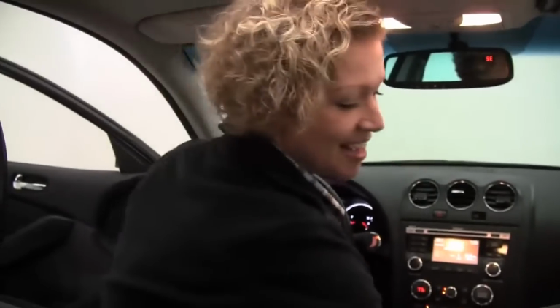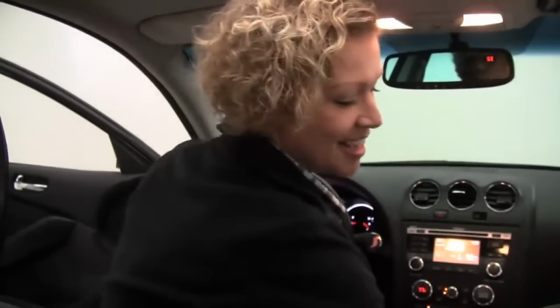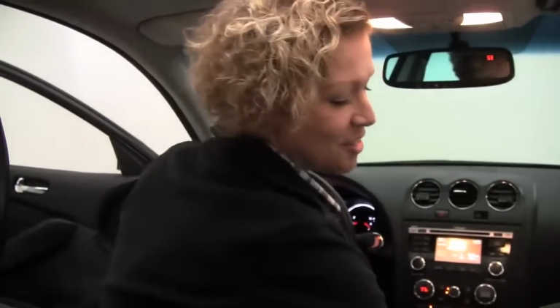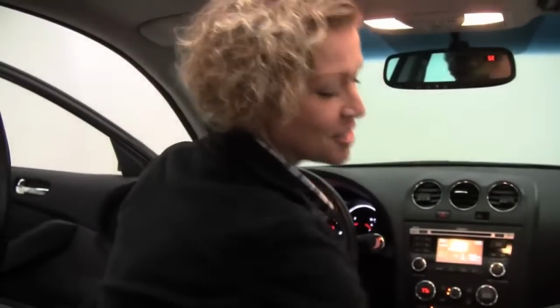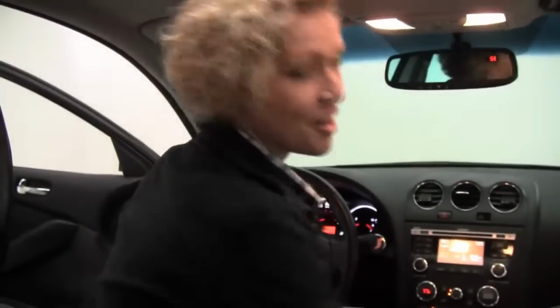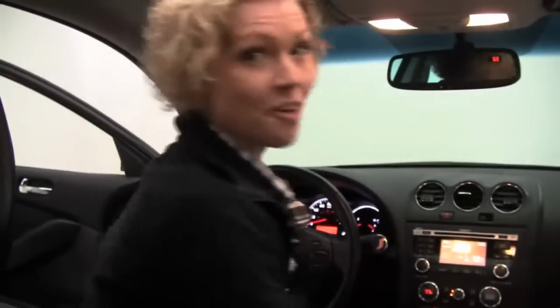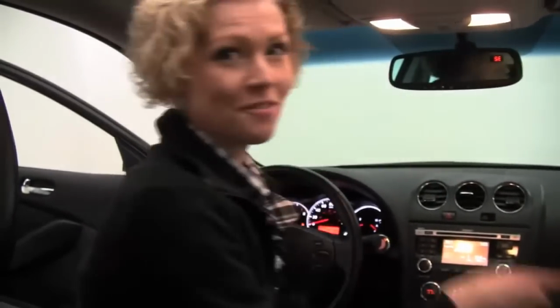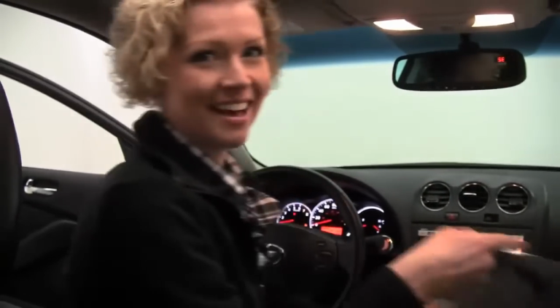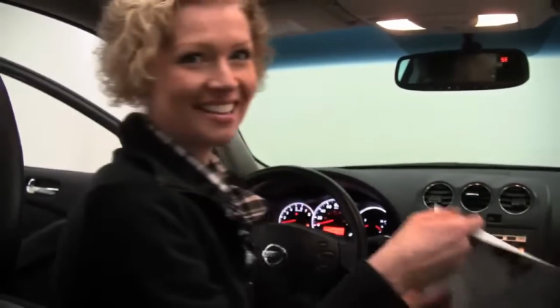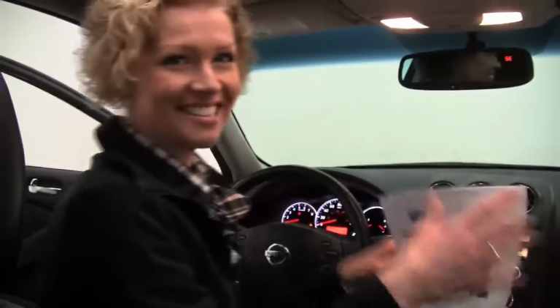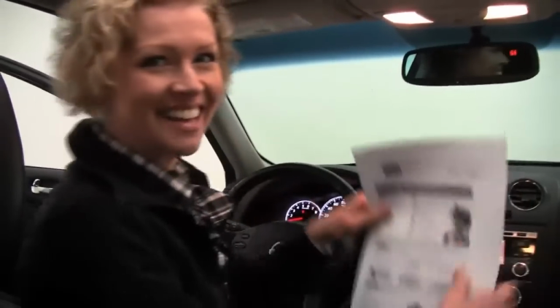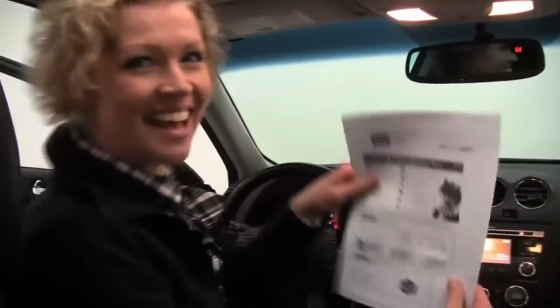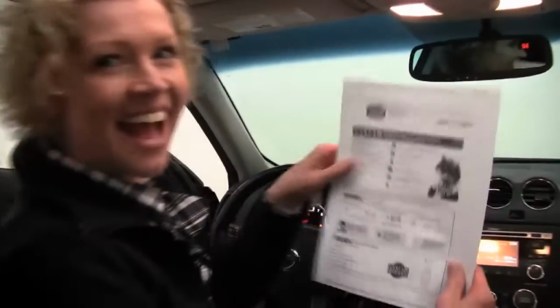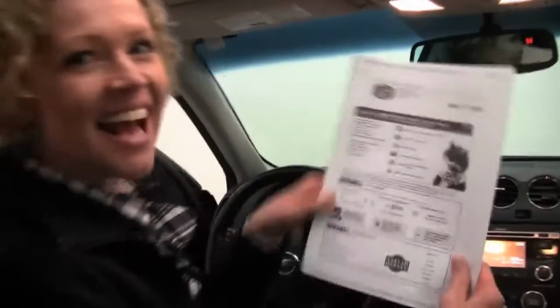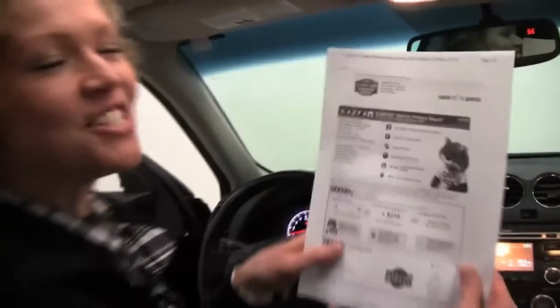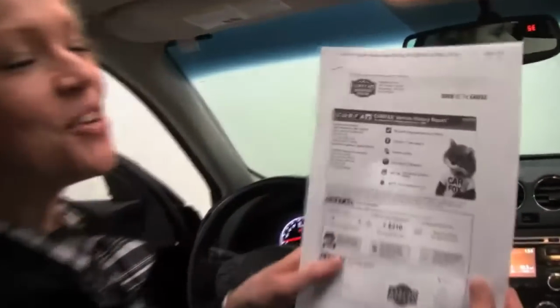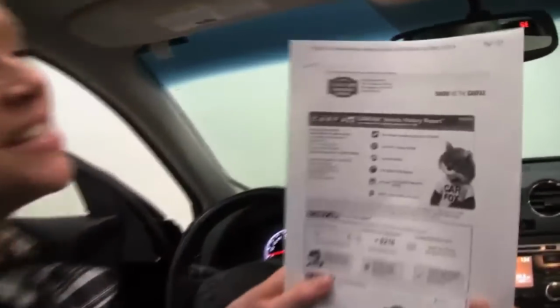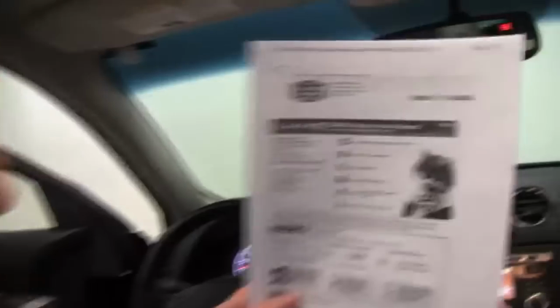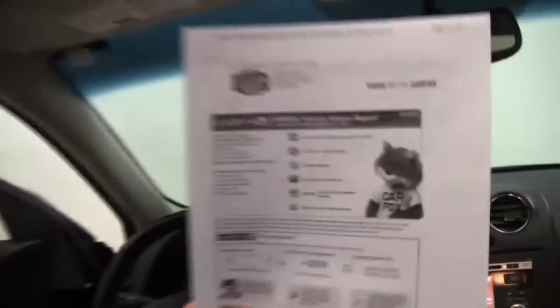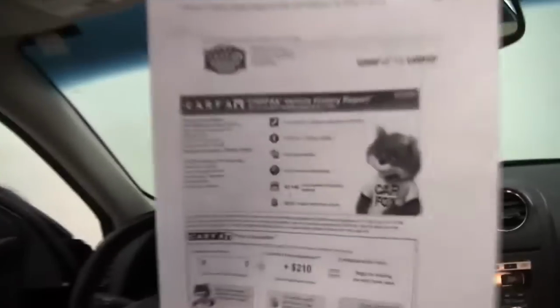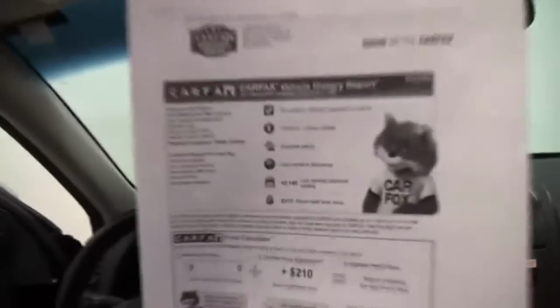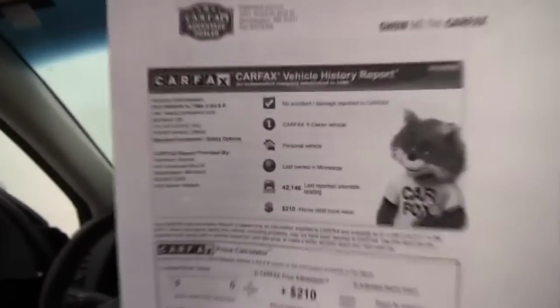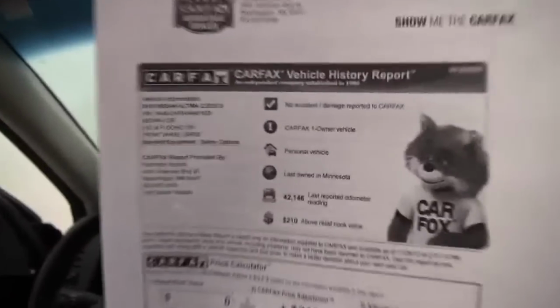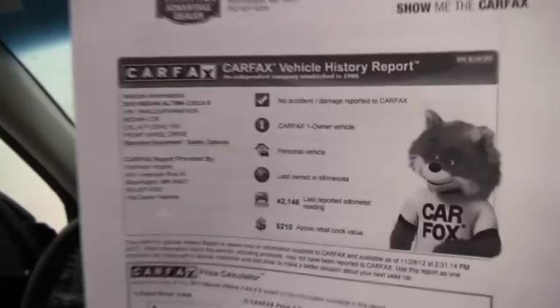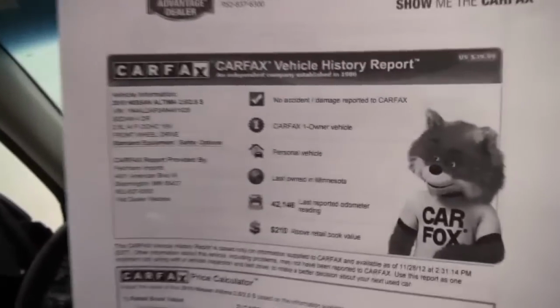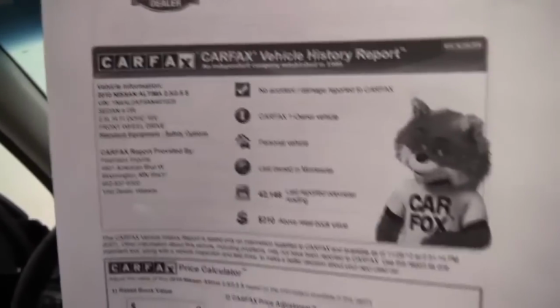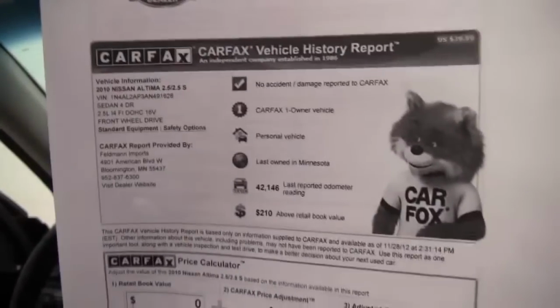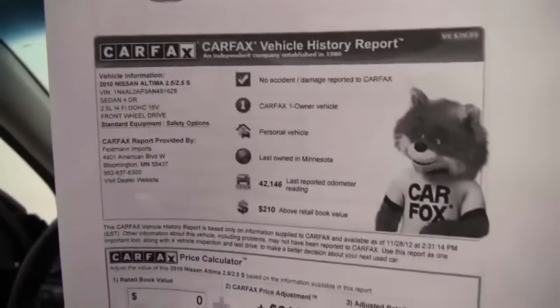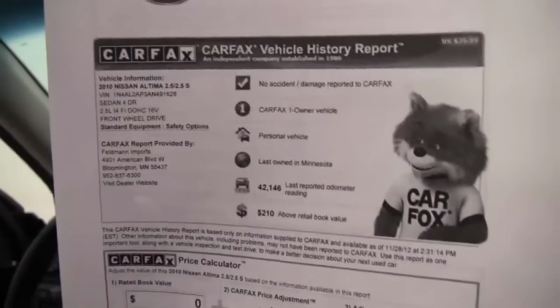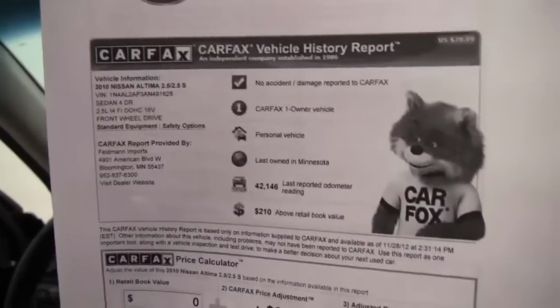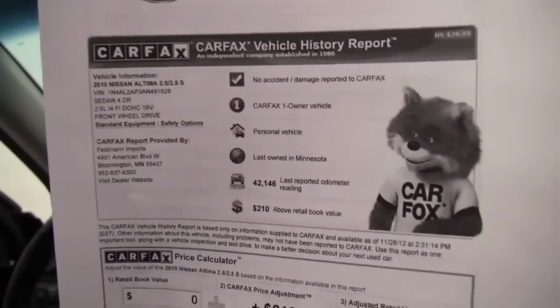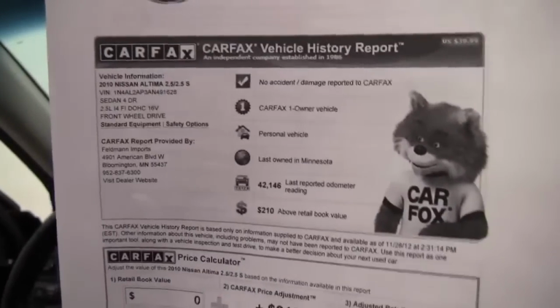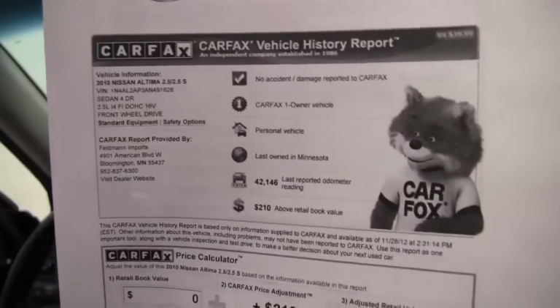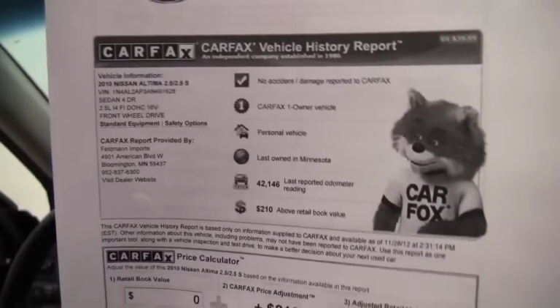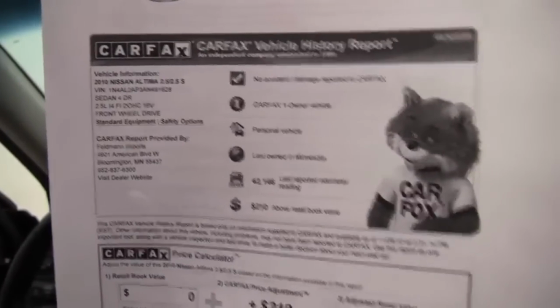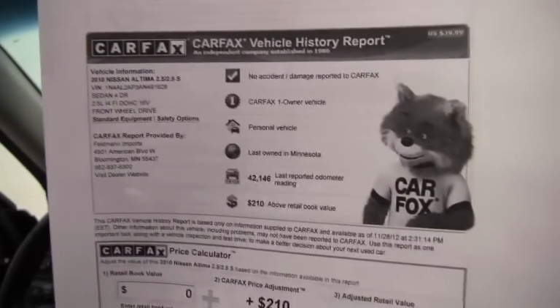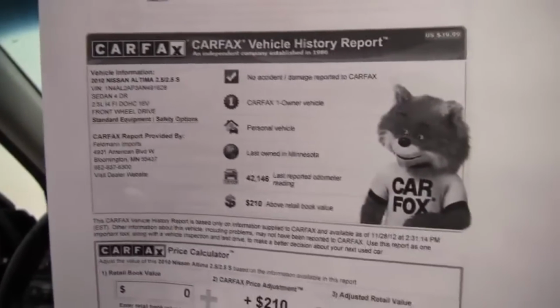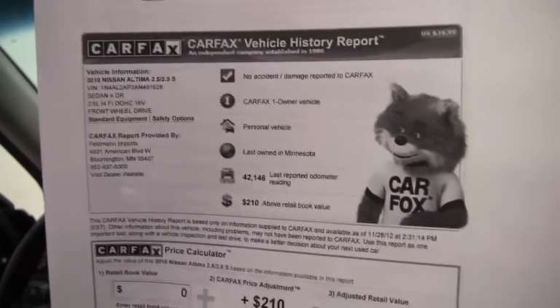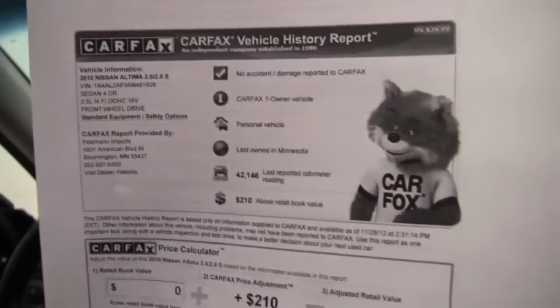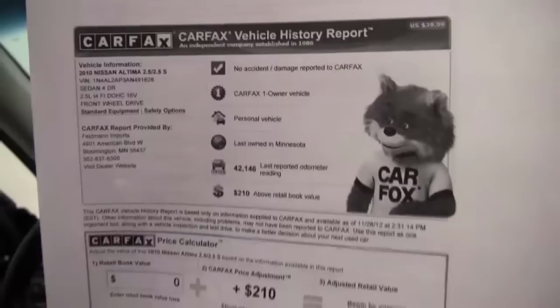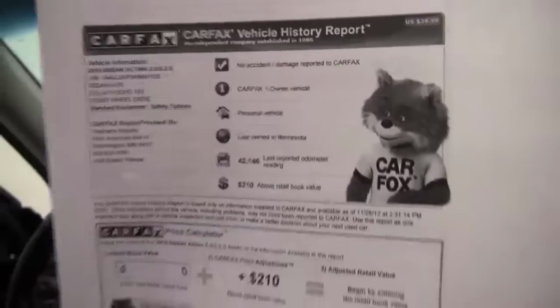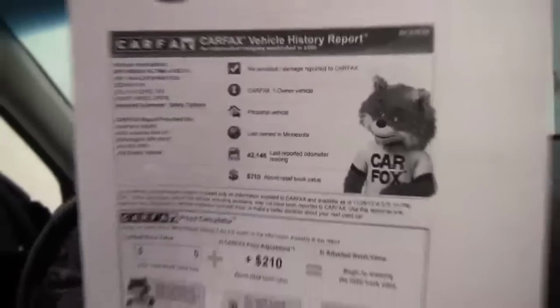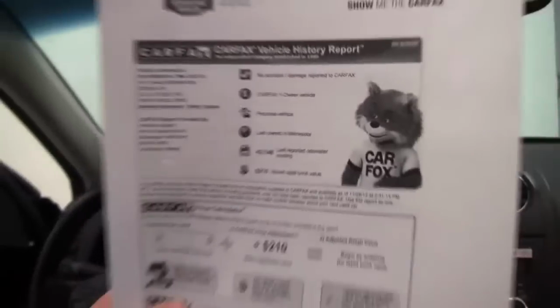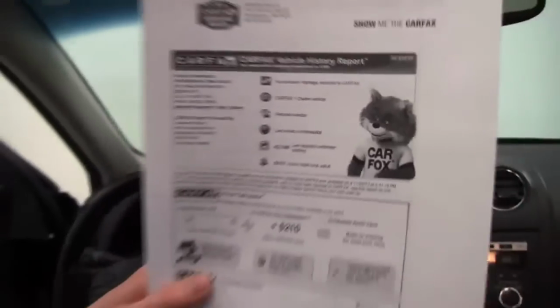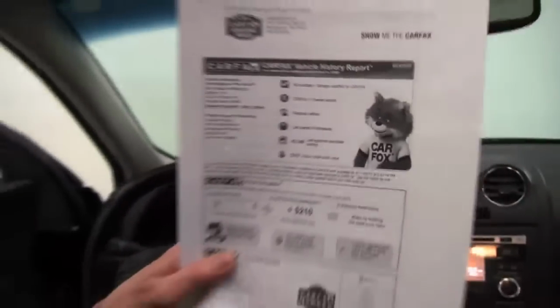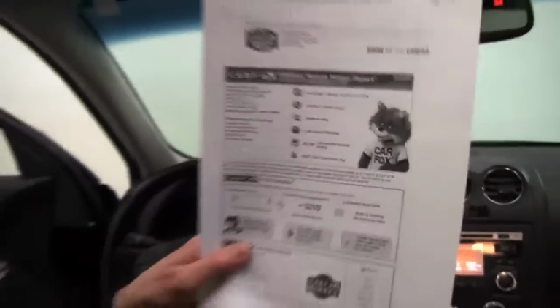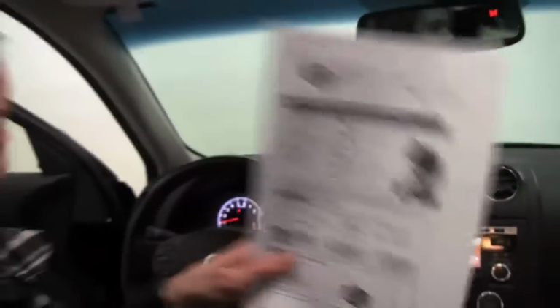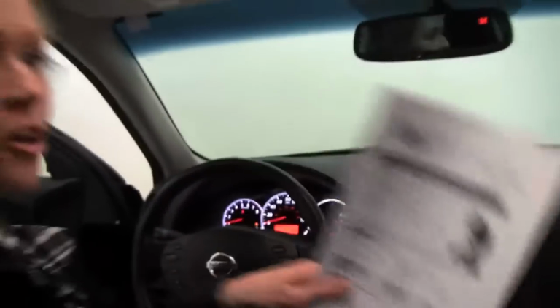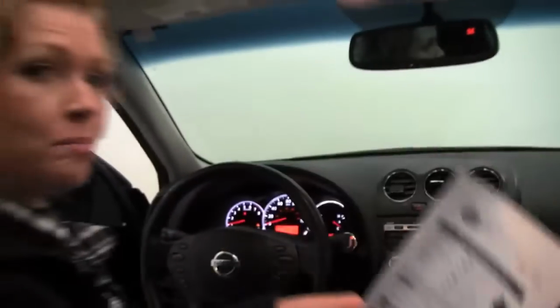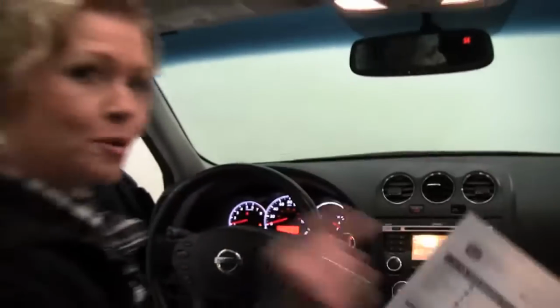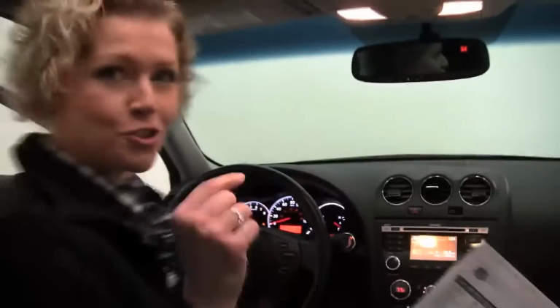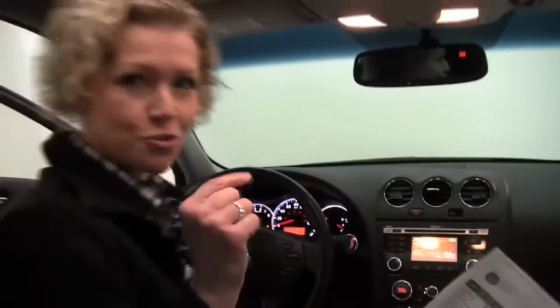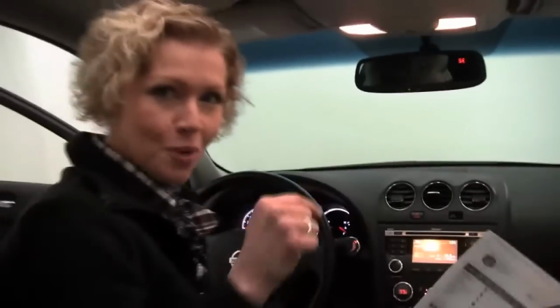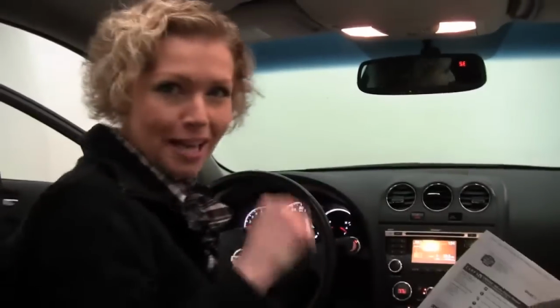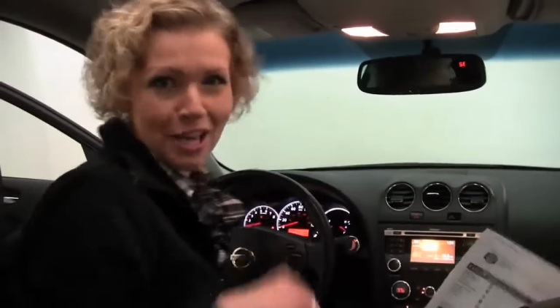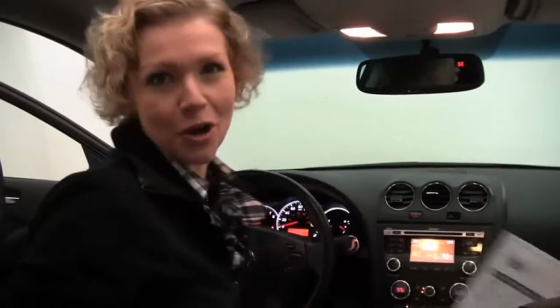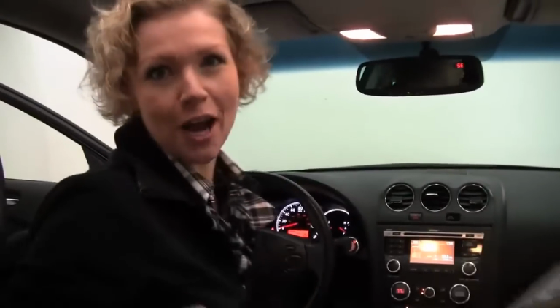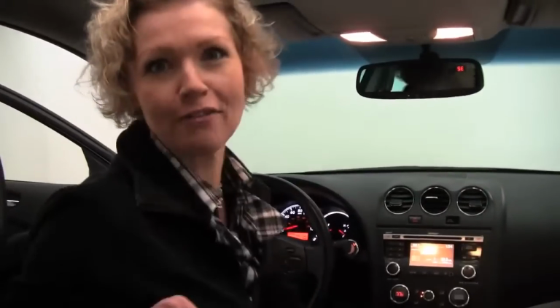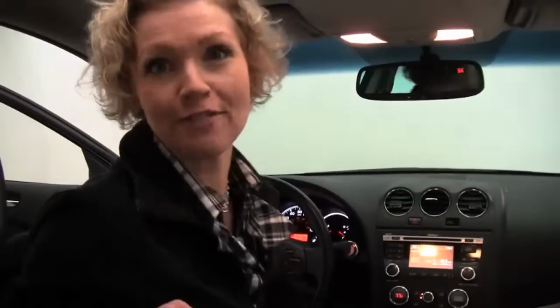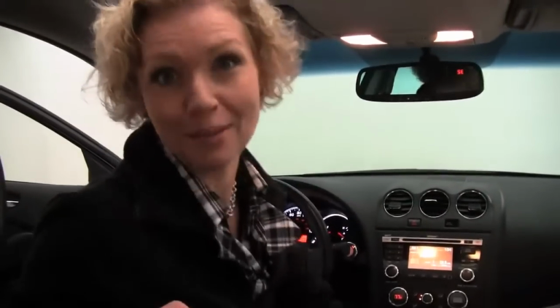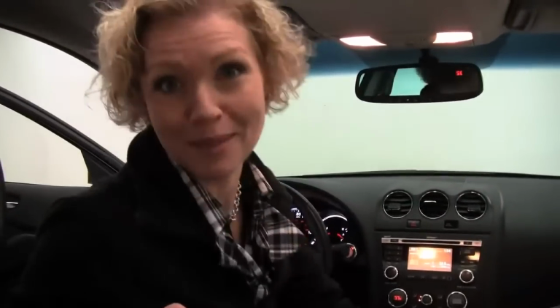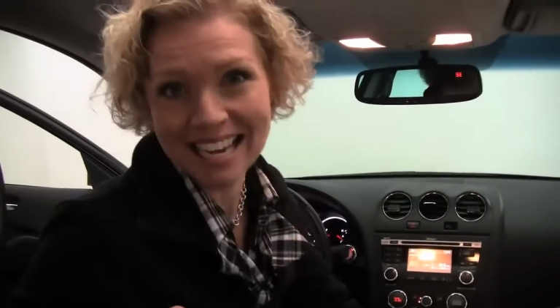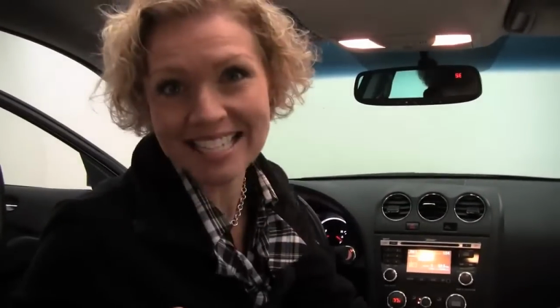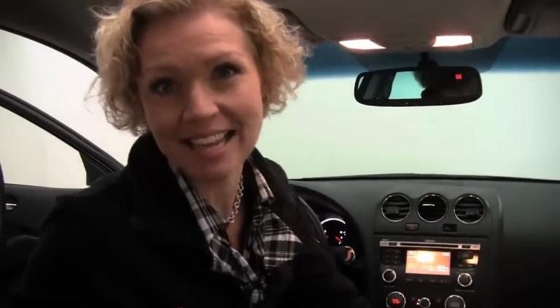Here's the Carfax — as you can see, no accidents or damage, and like I said, this is a one-owner vehicle purchased right here at Feldman Nissan.